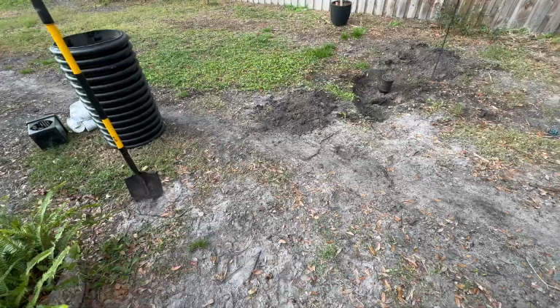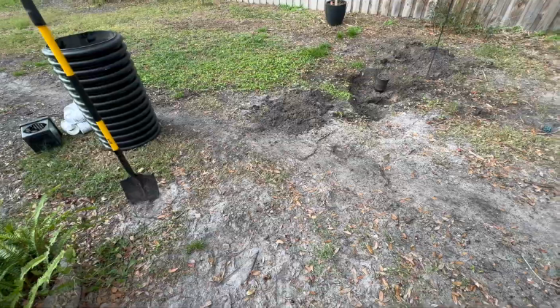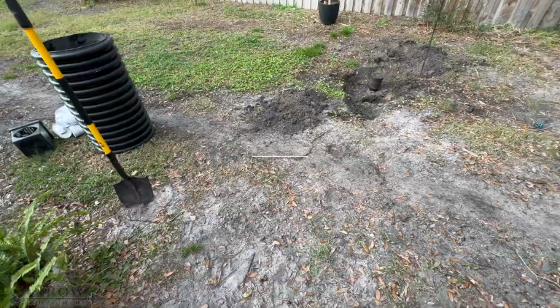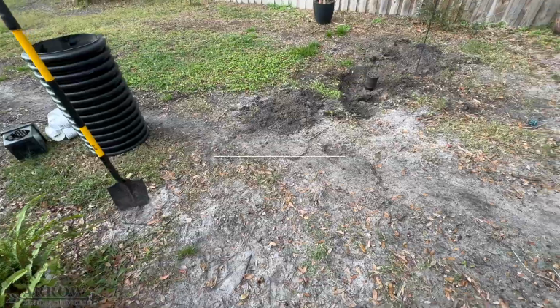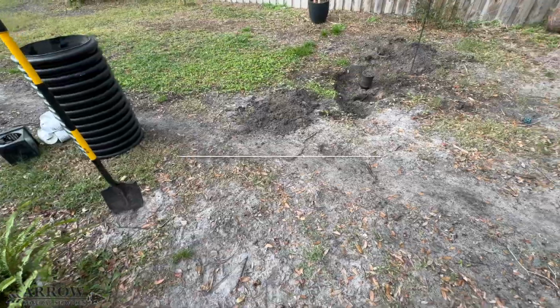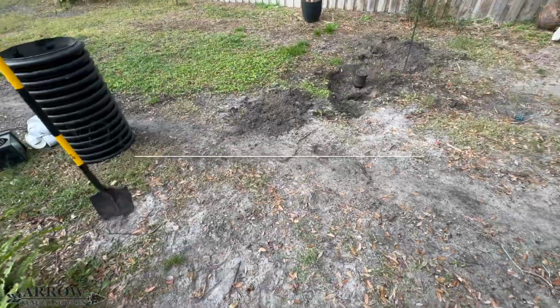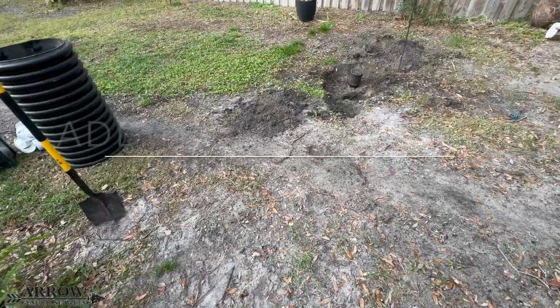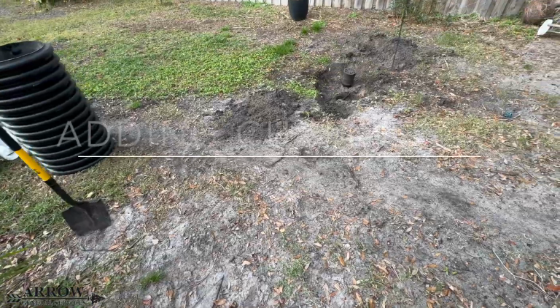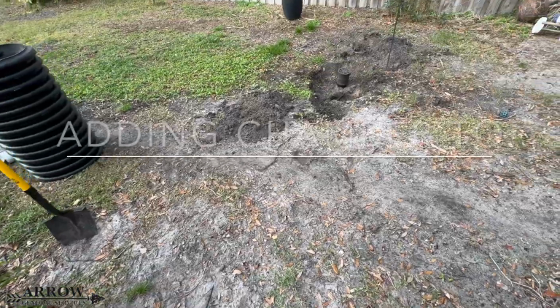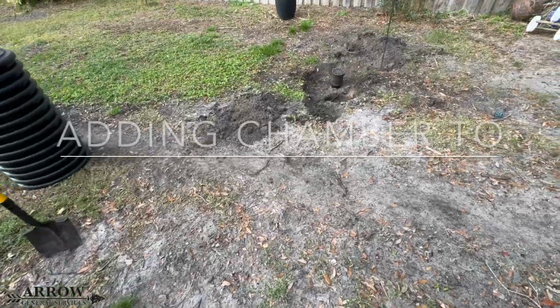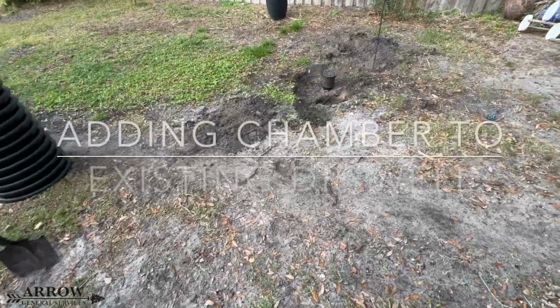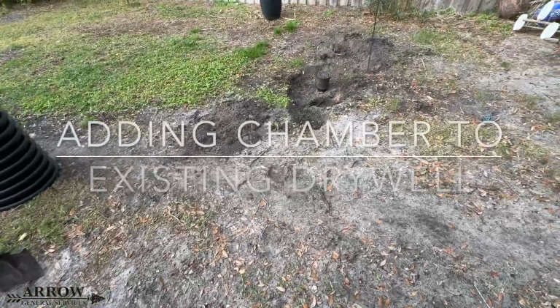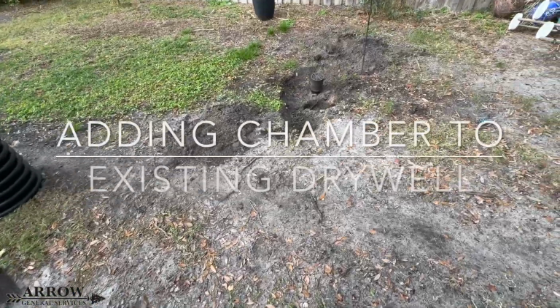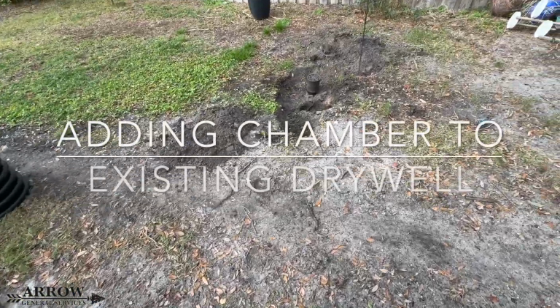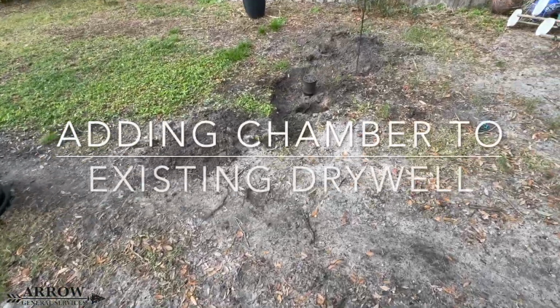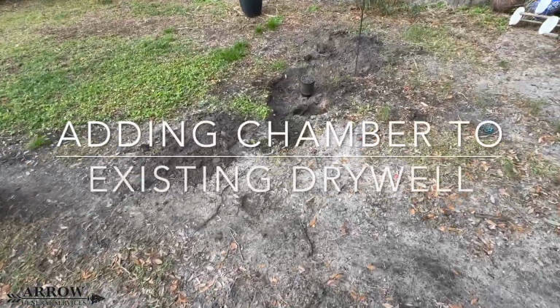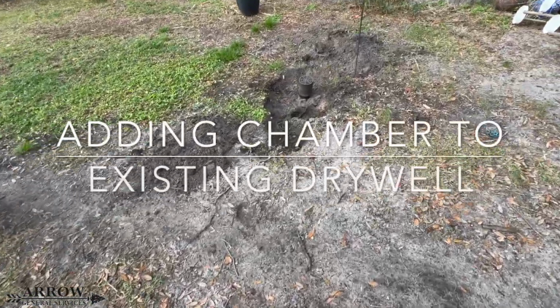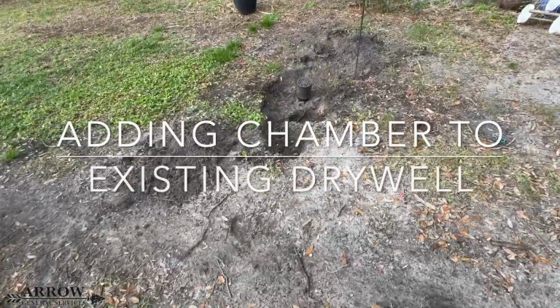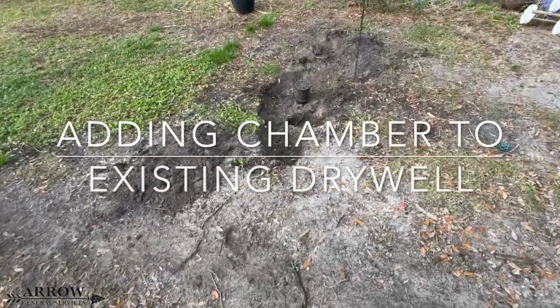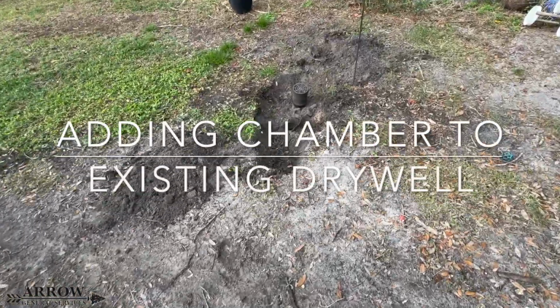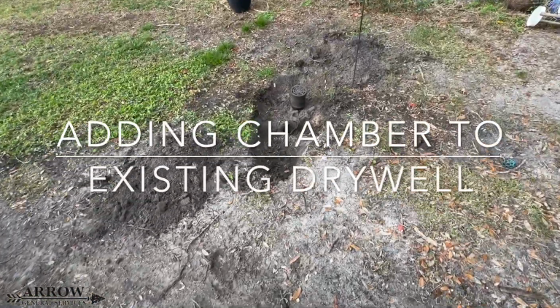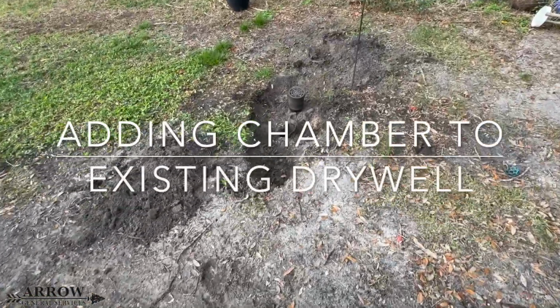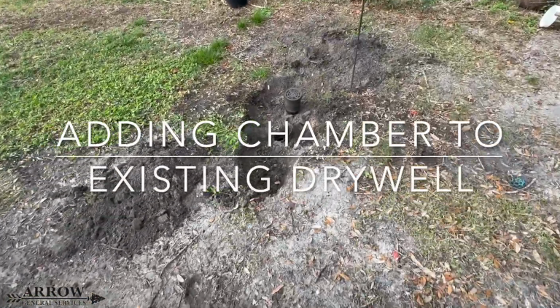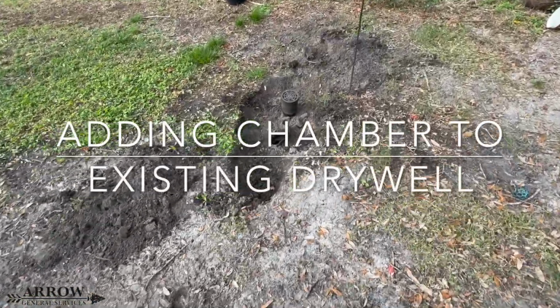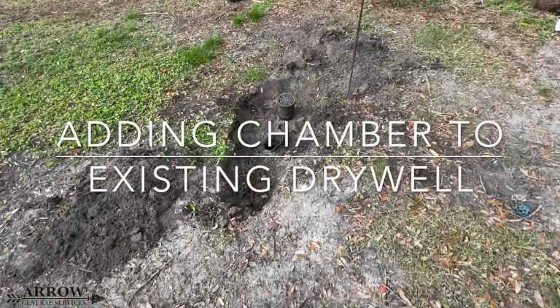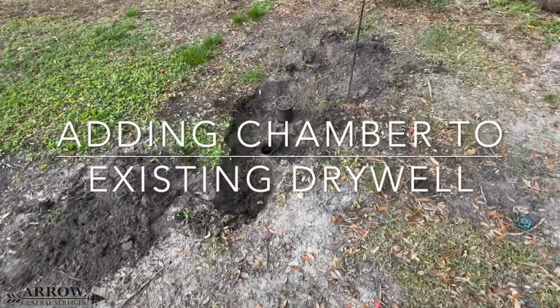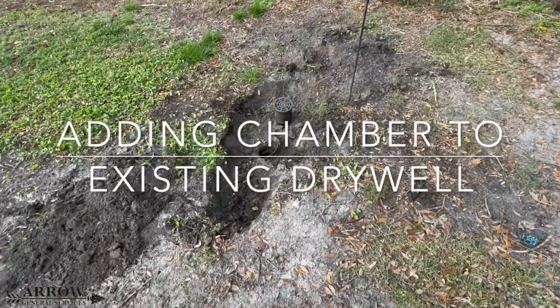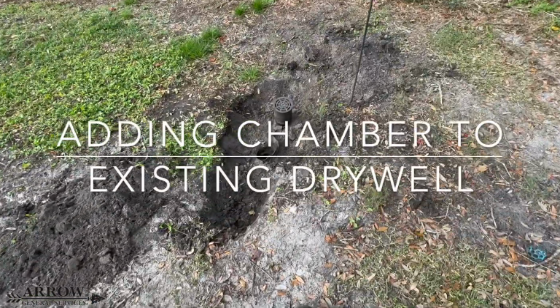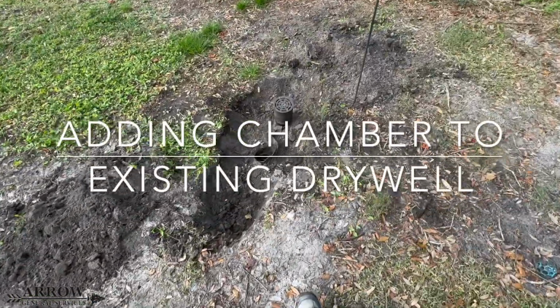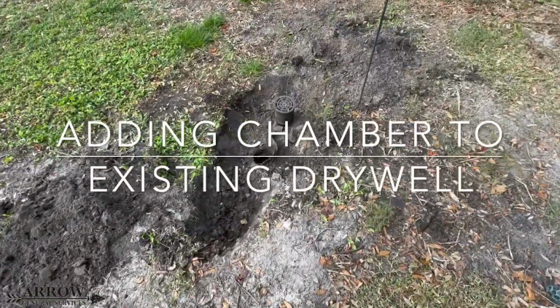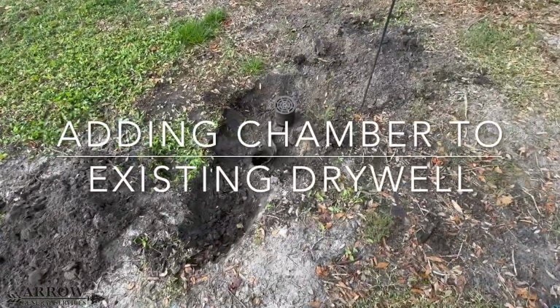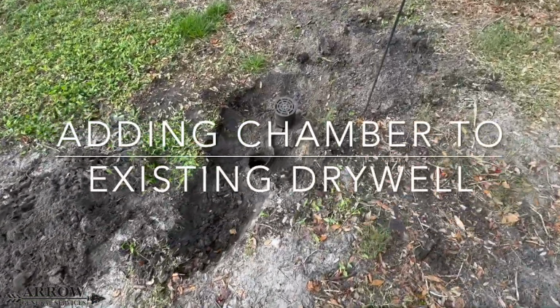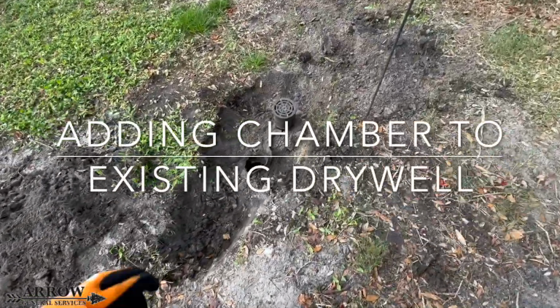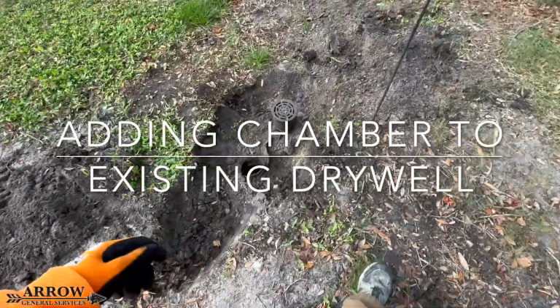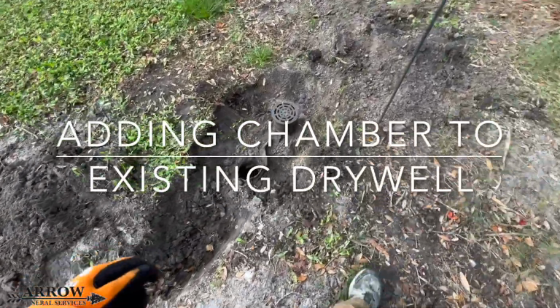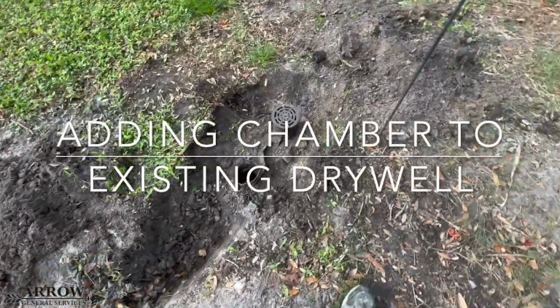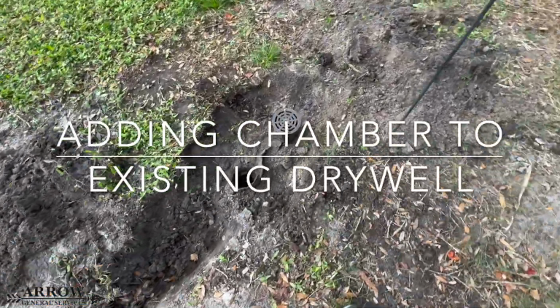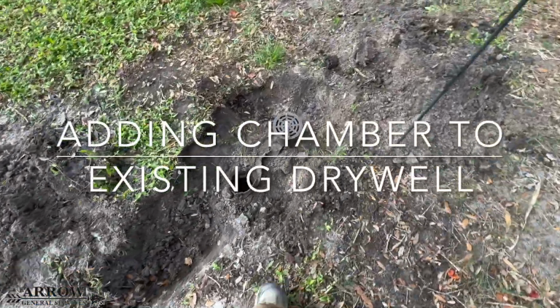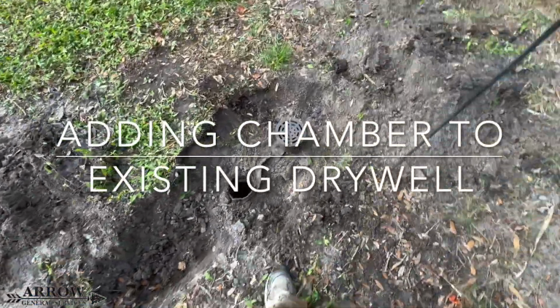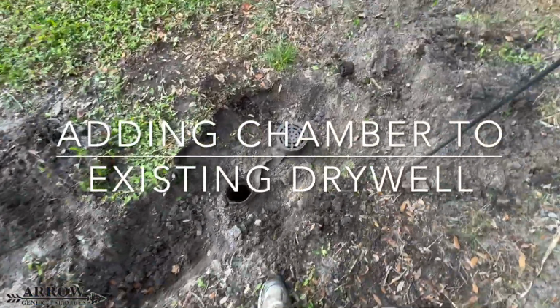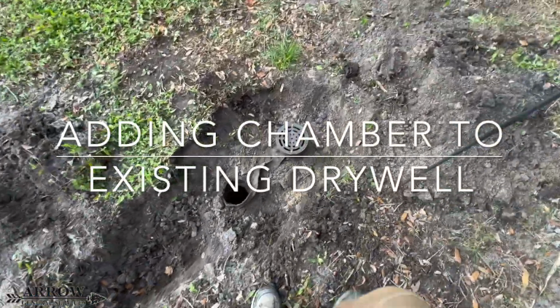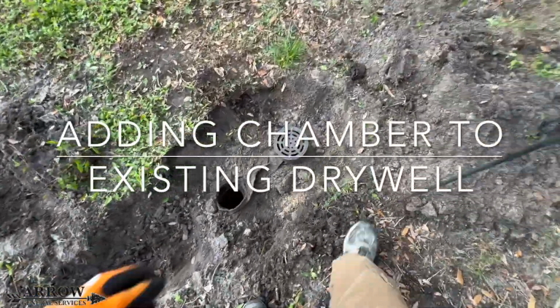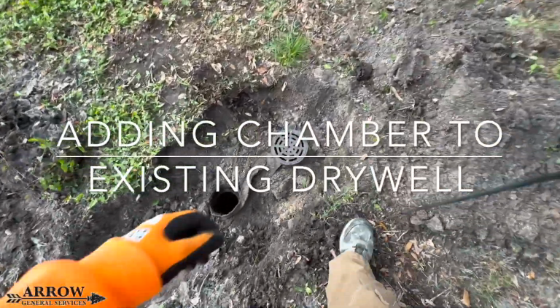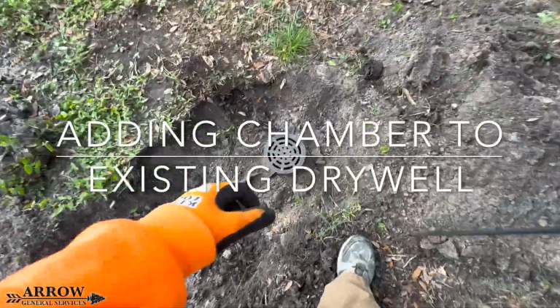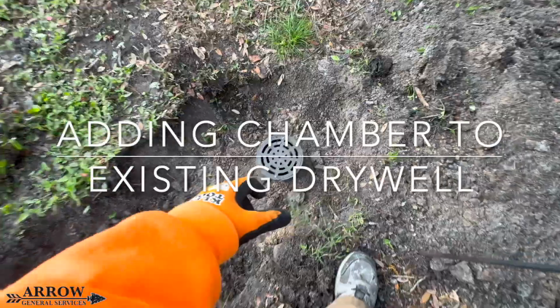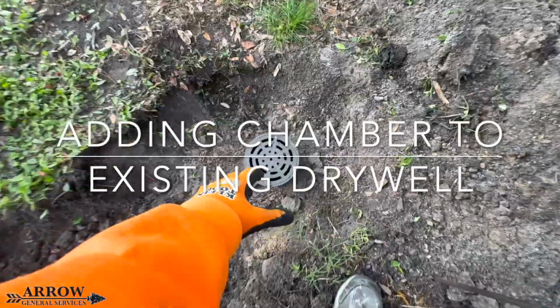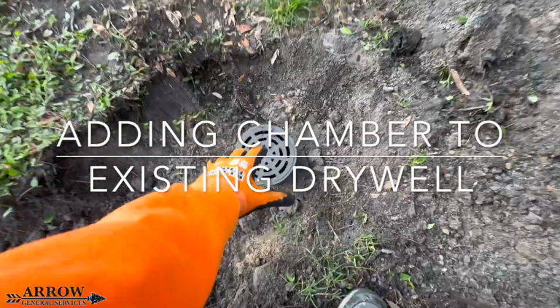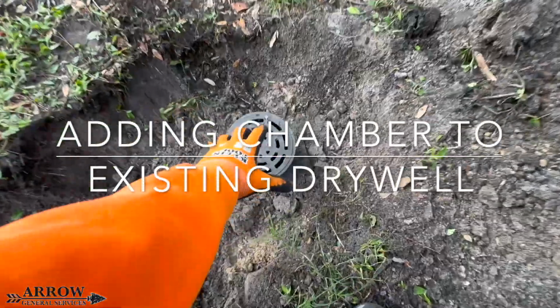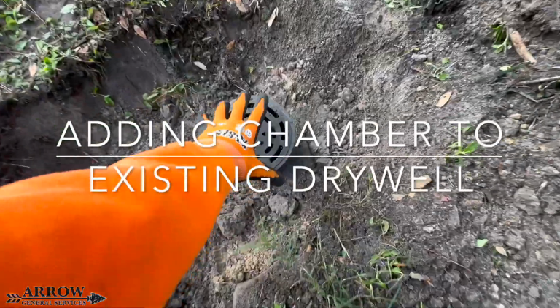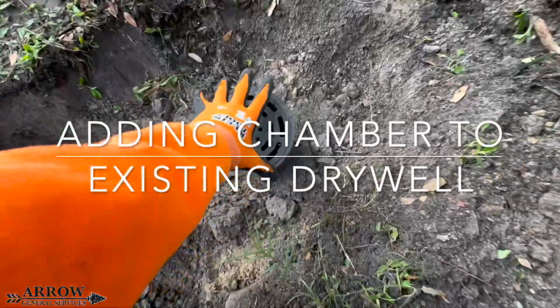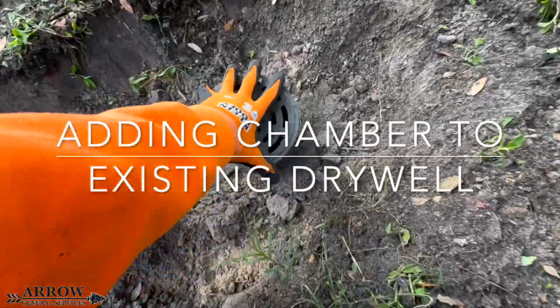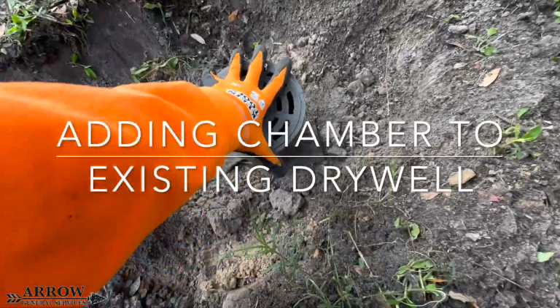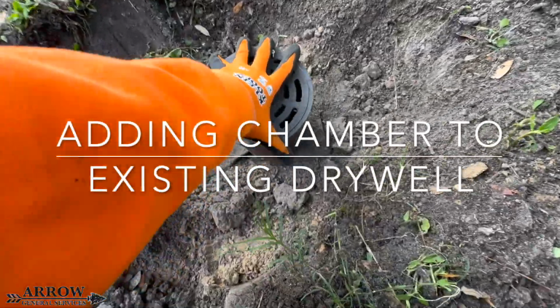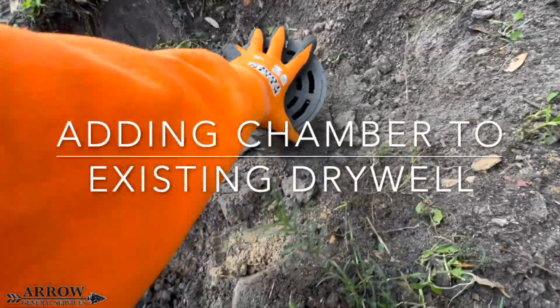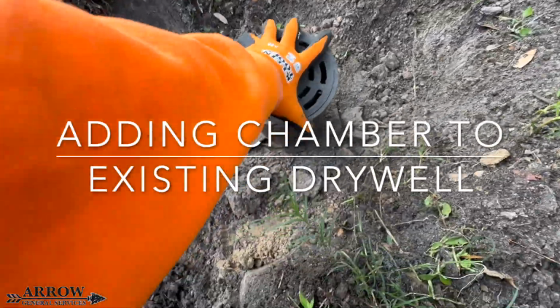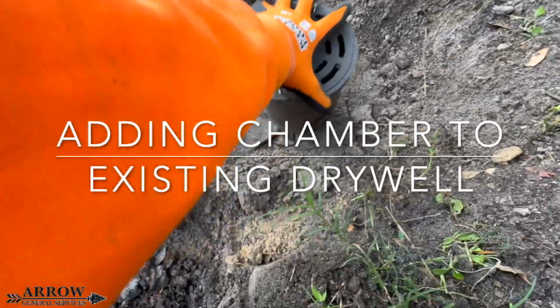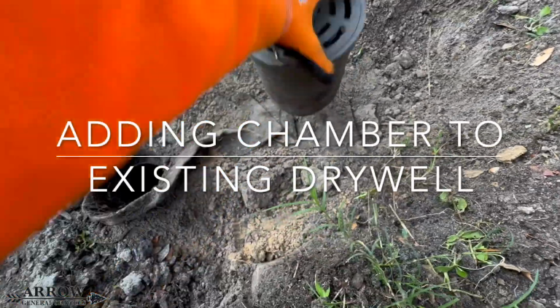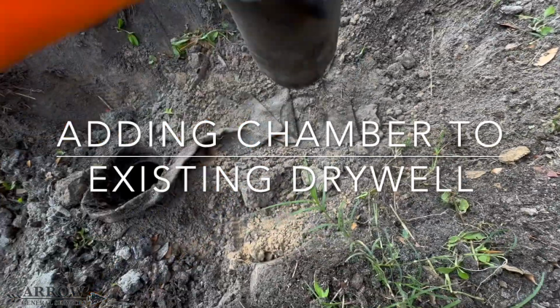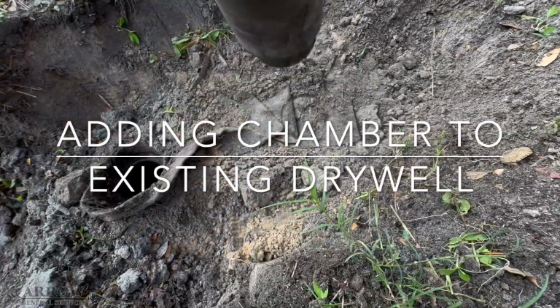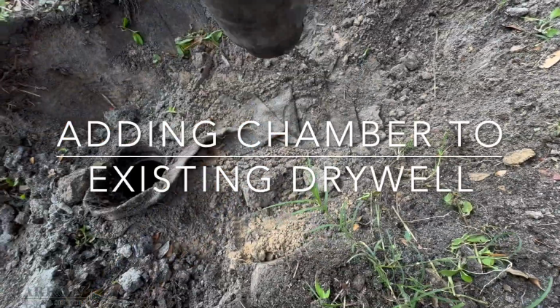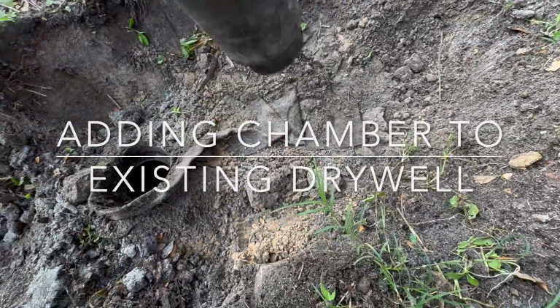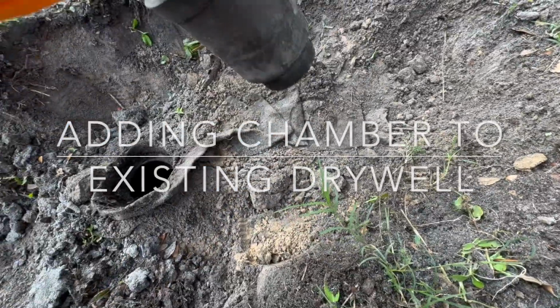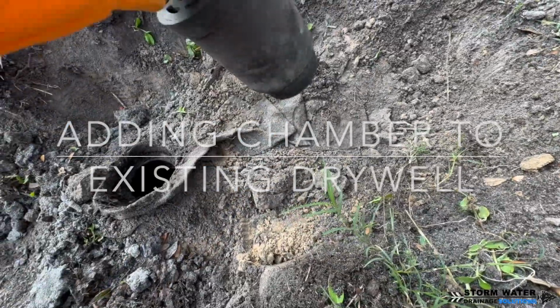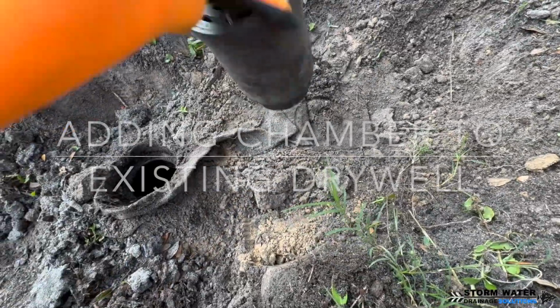Welcome to Stormwater Drainage Solutions. In today's video we're going to be adding additional chamber space to an existing dry well.